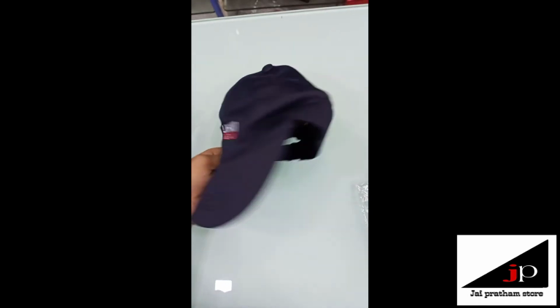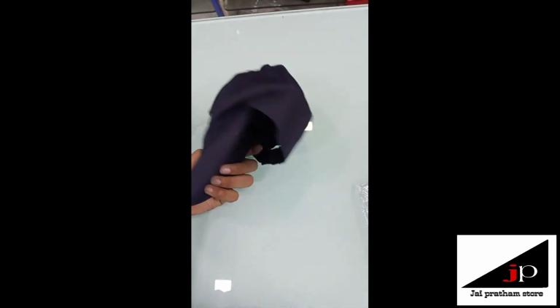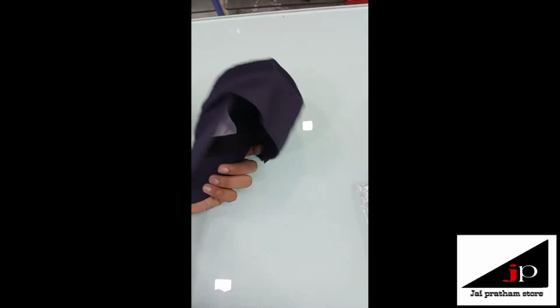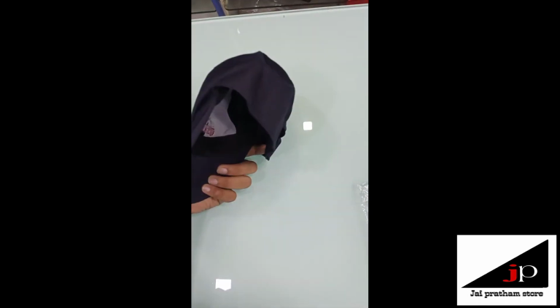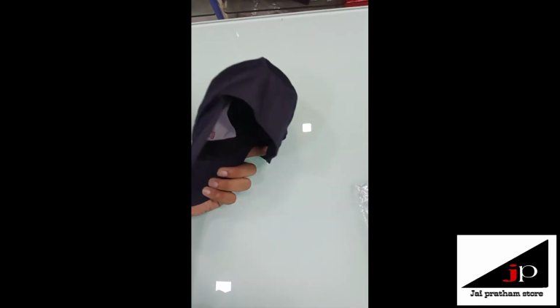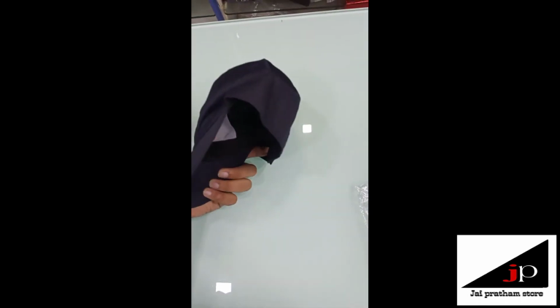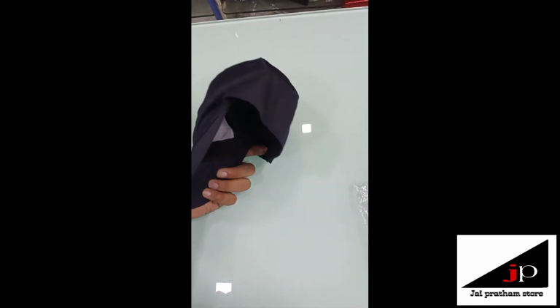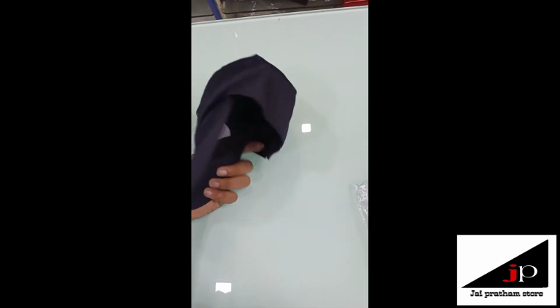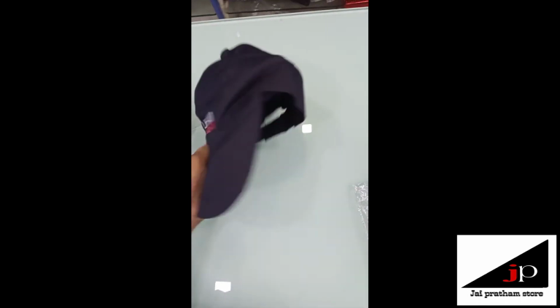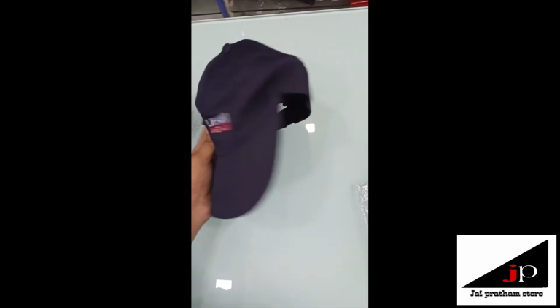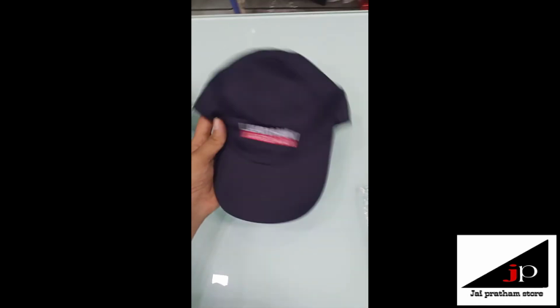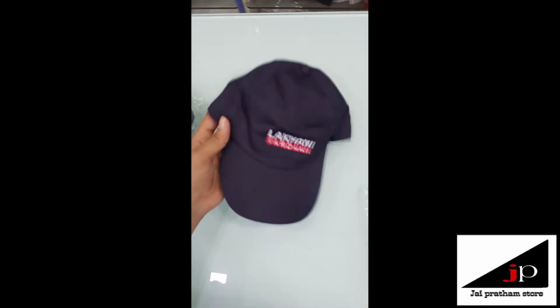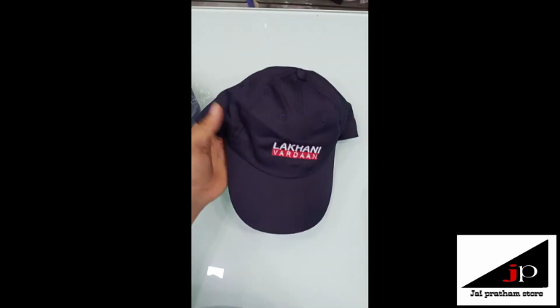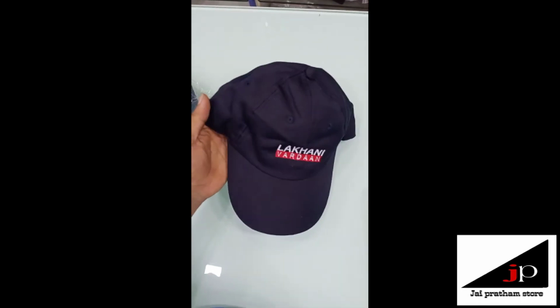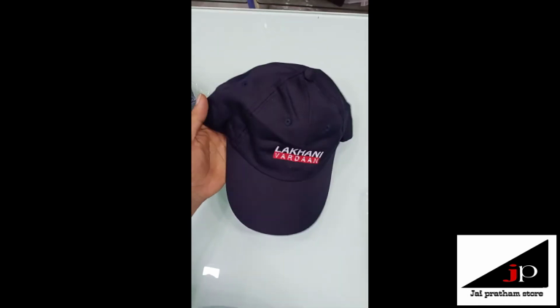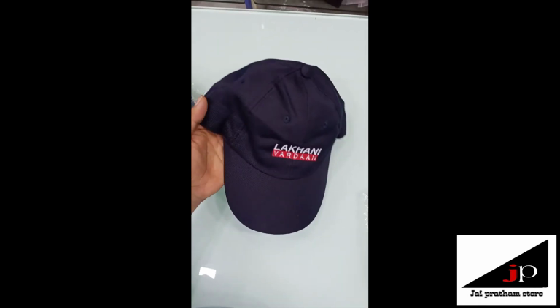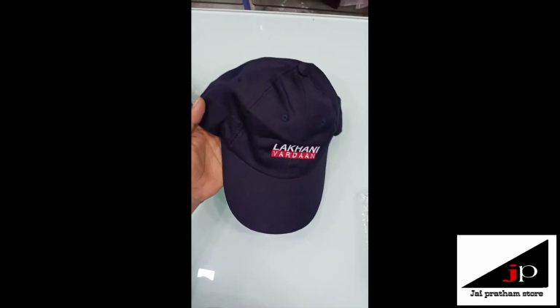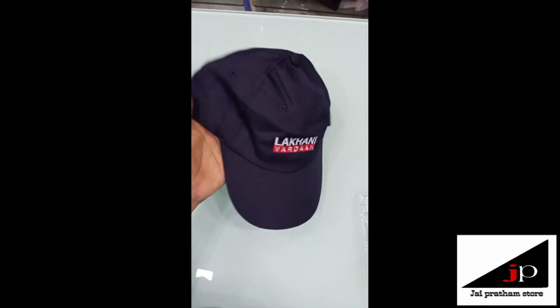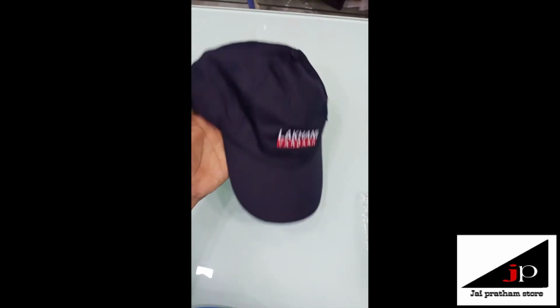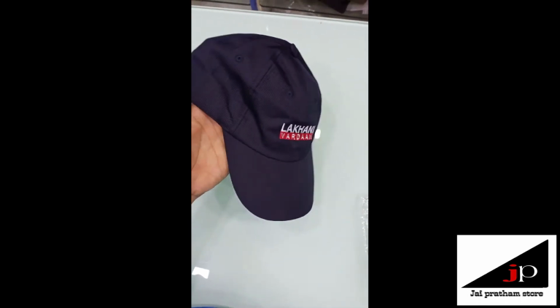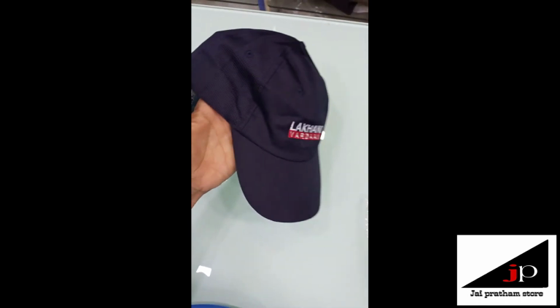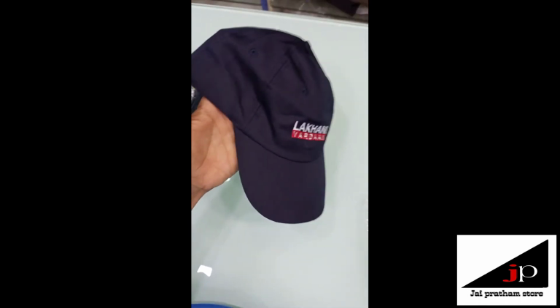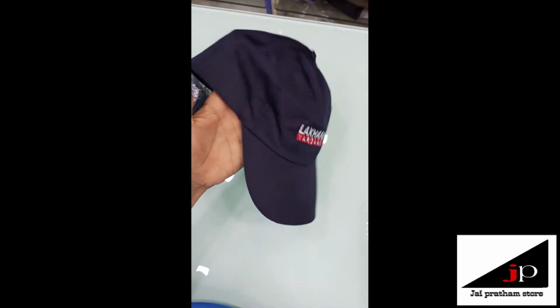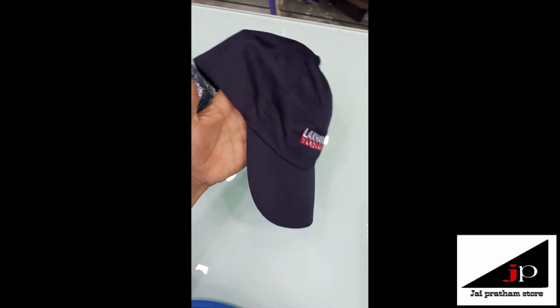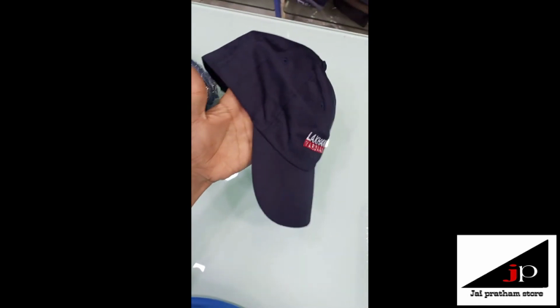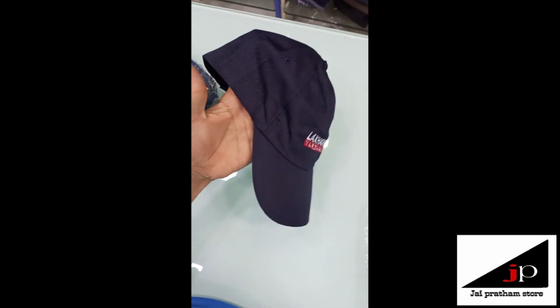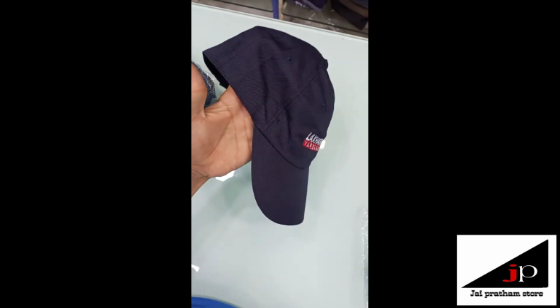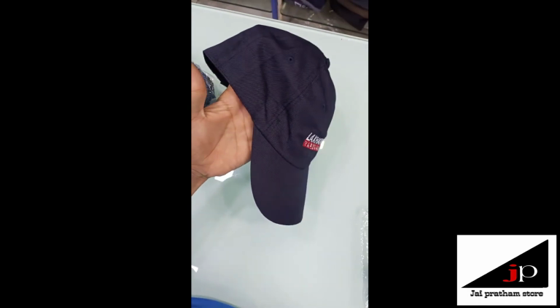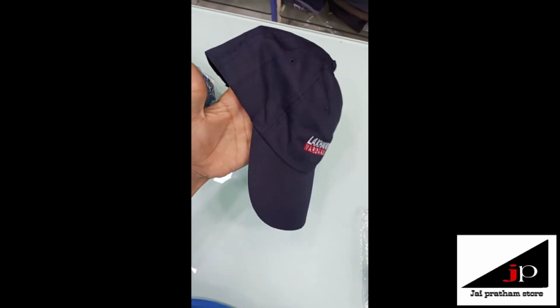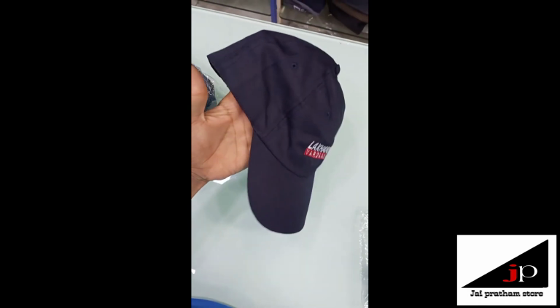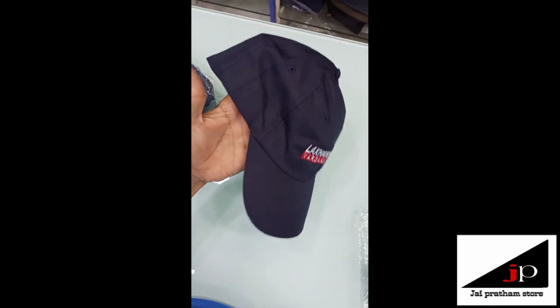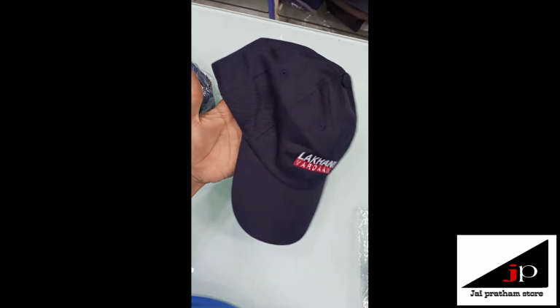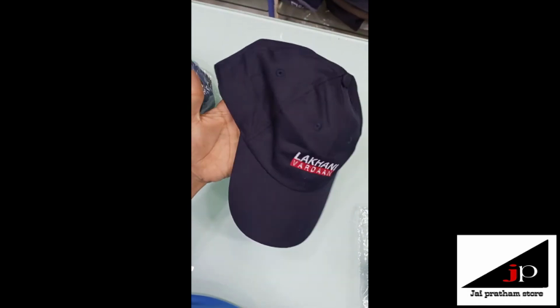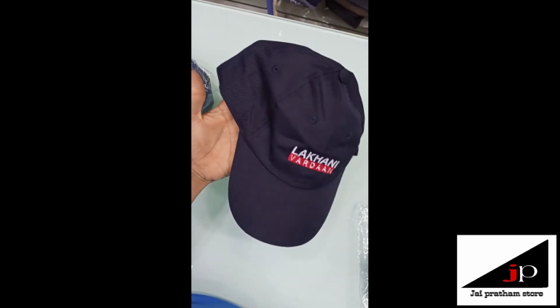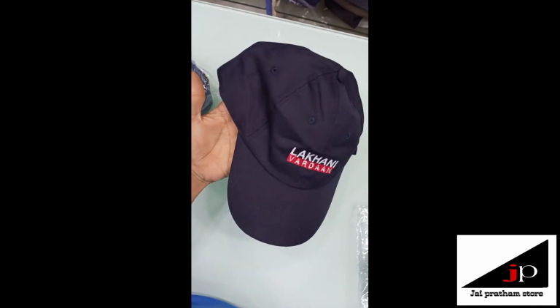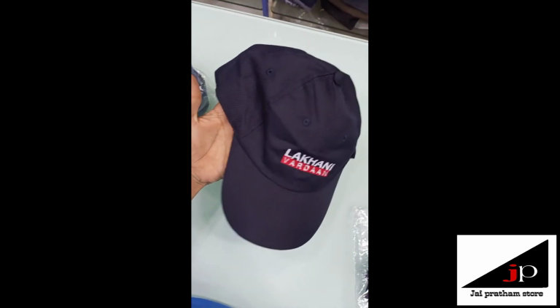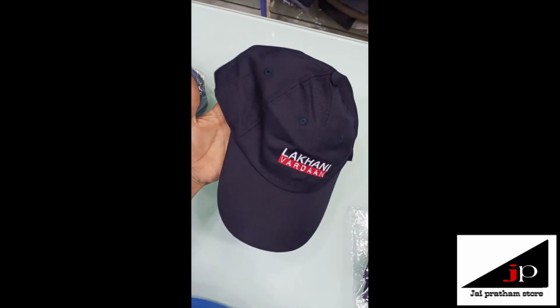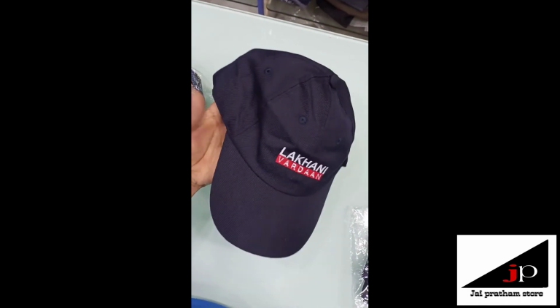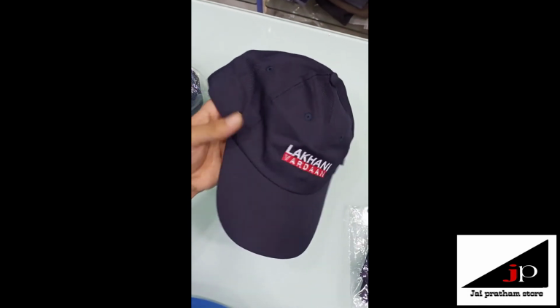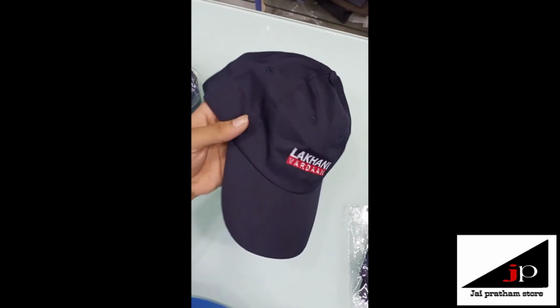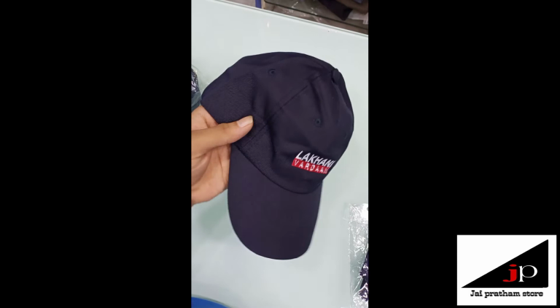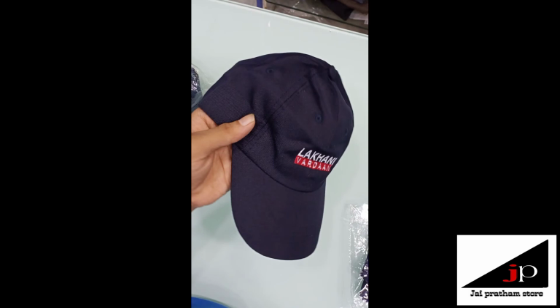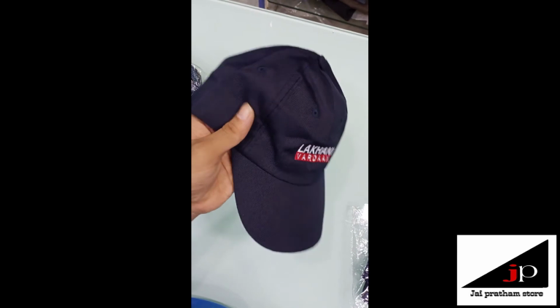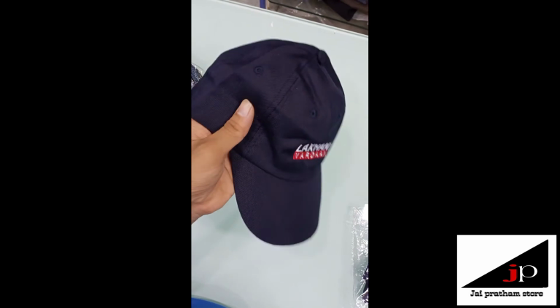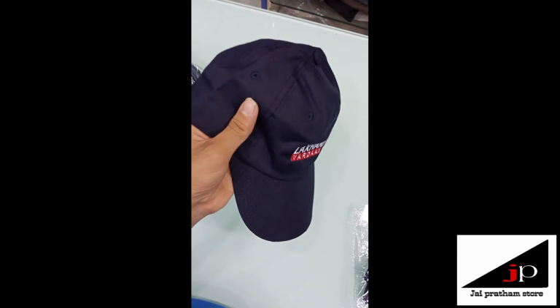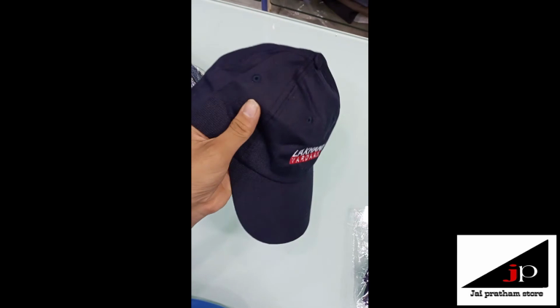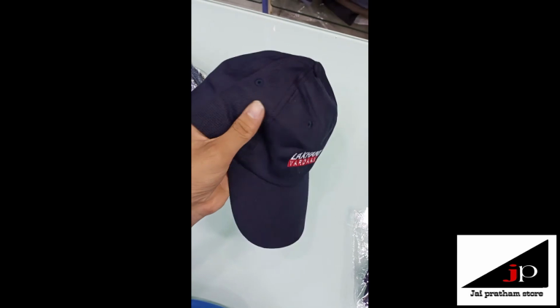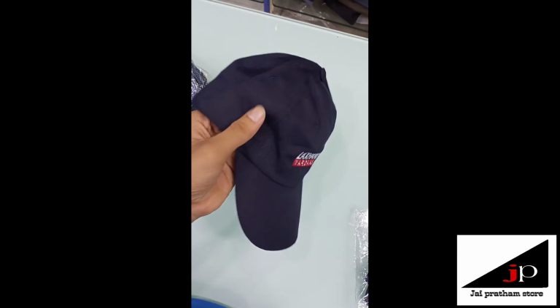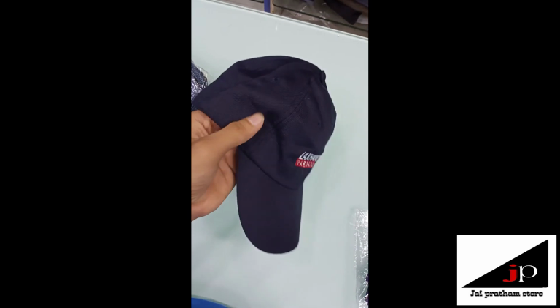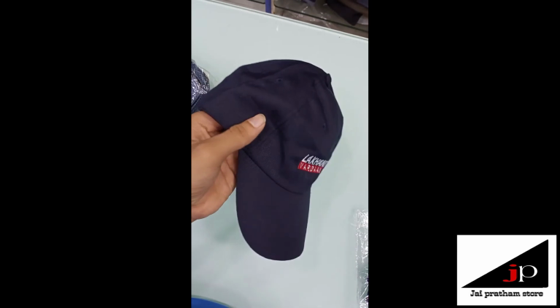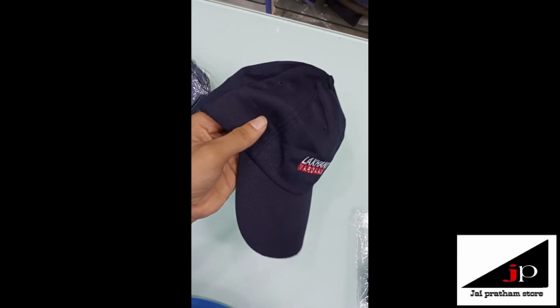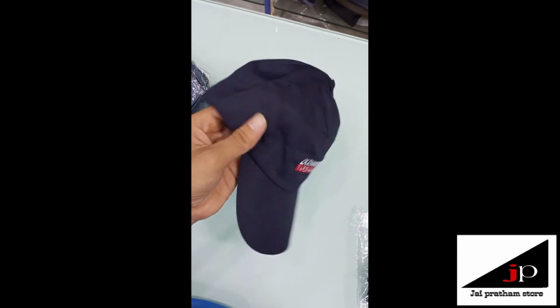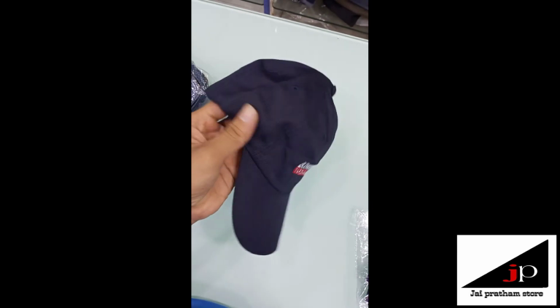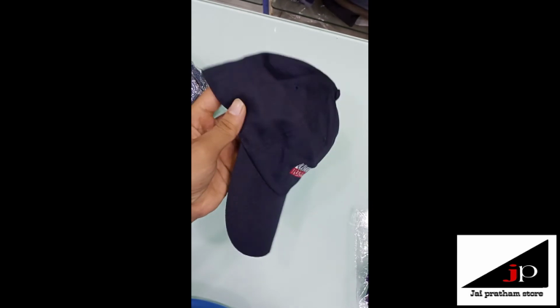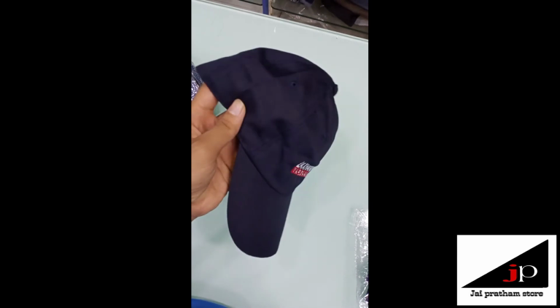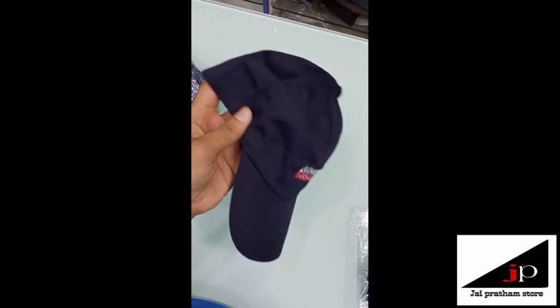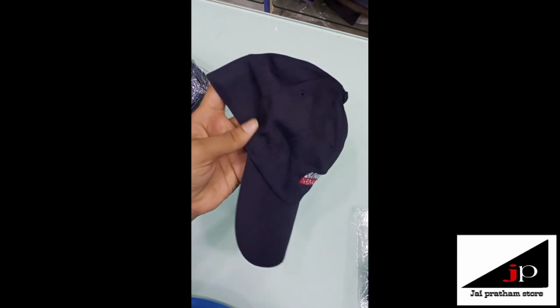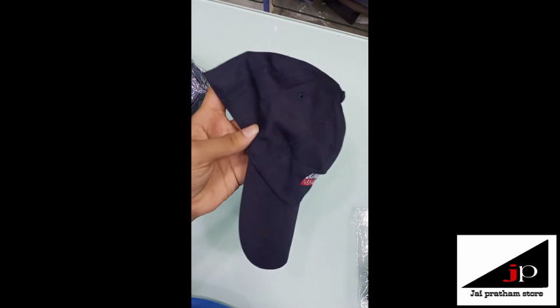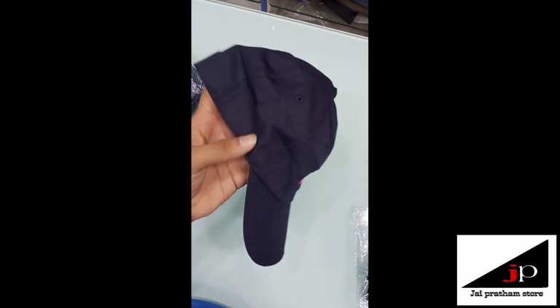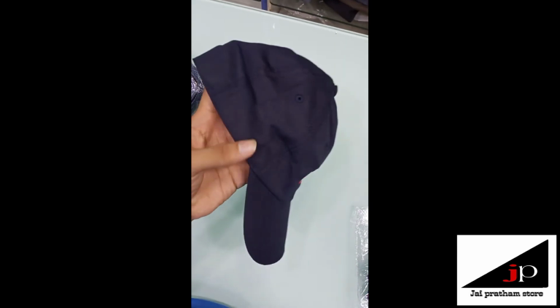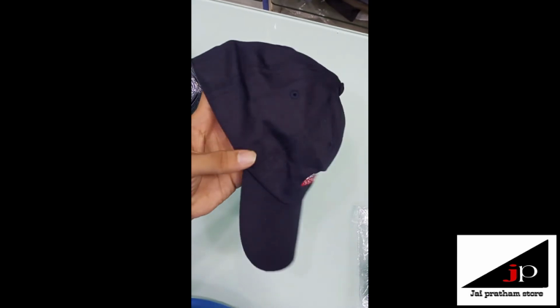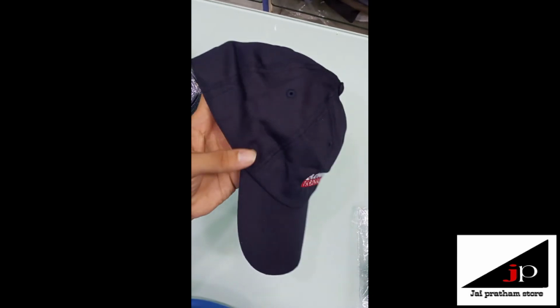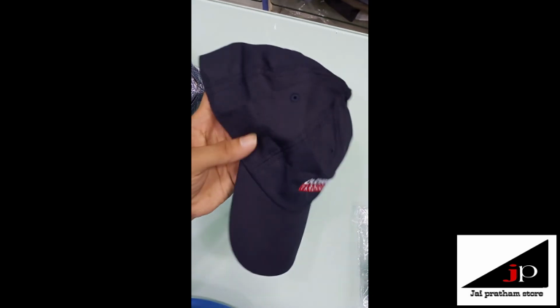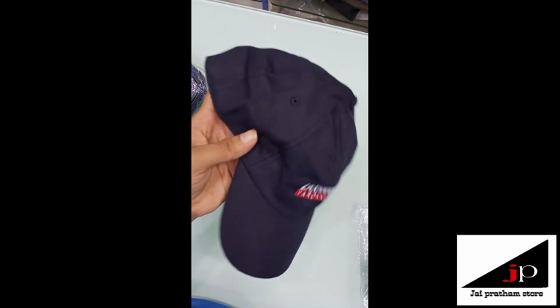We received this cap also. The look is very simple and decent. I love the fabric of this cap.